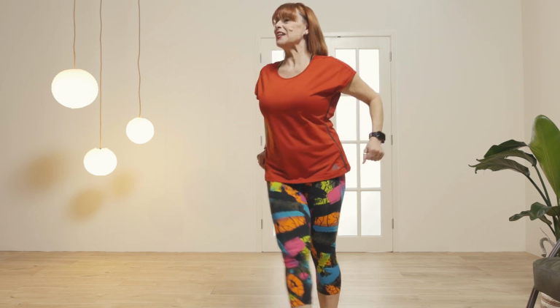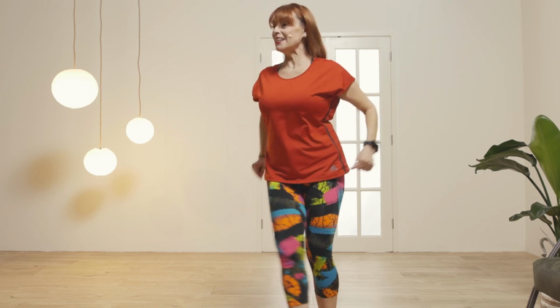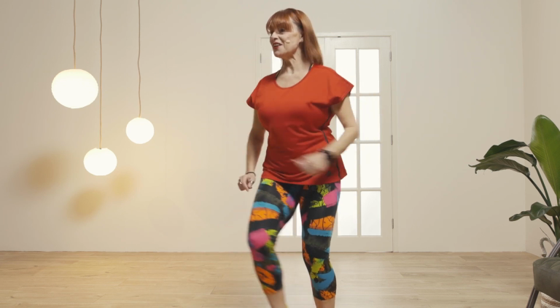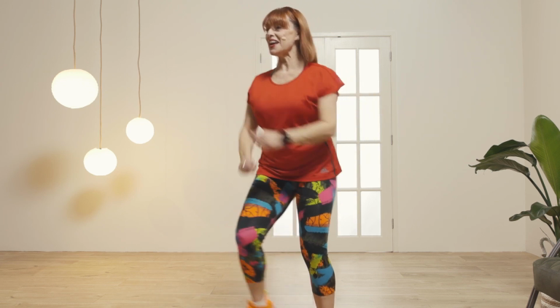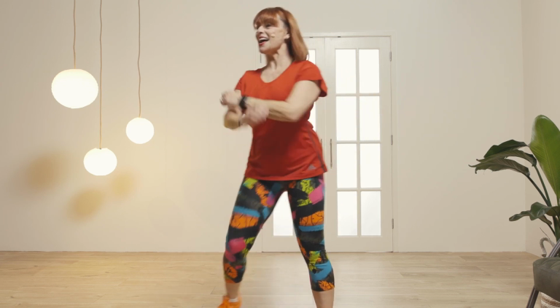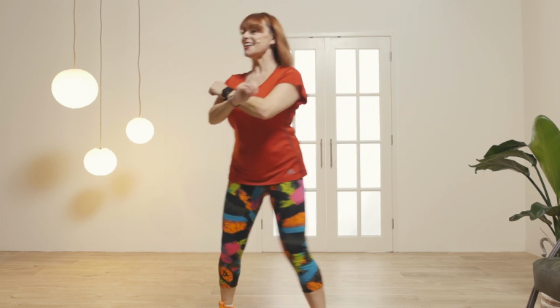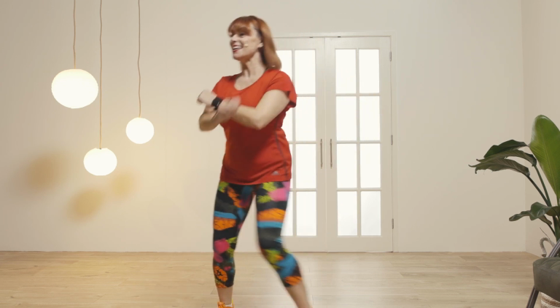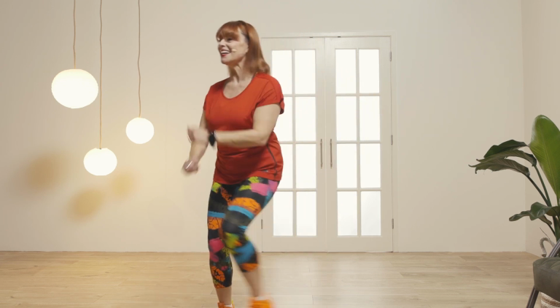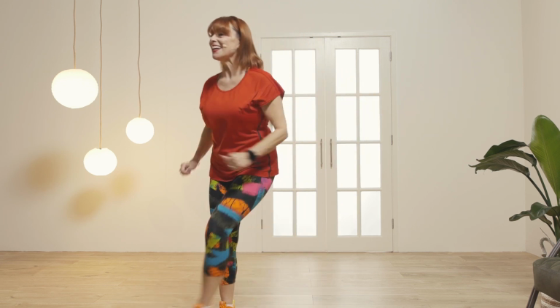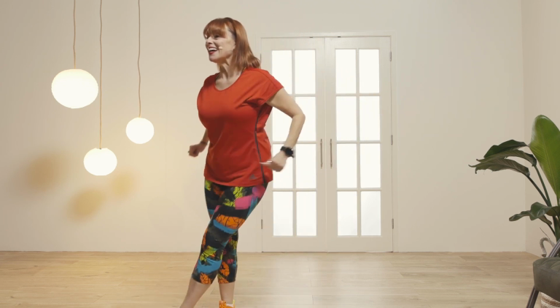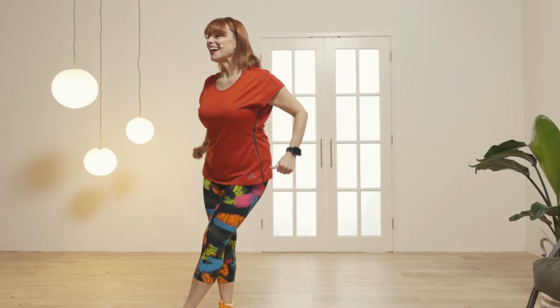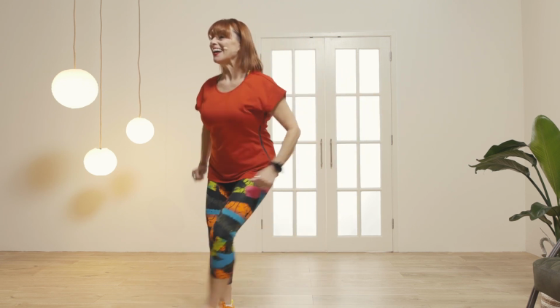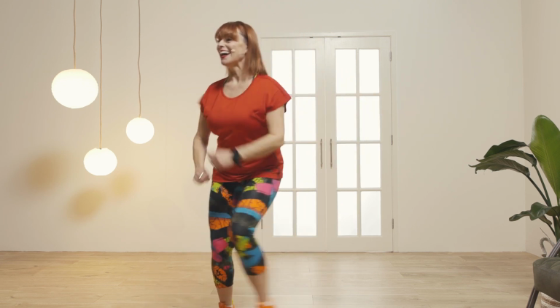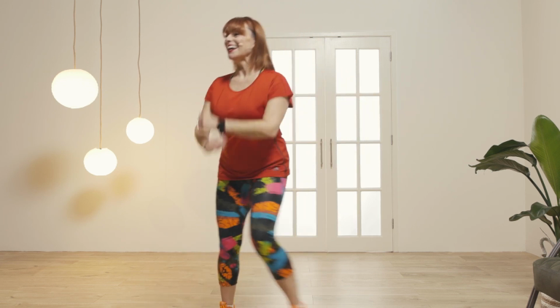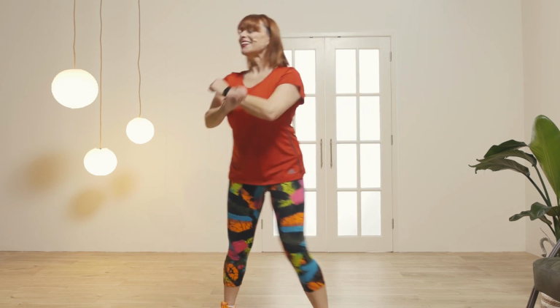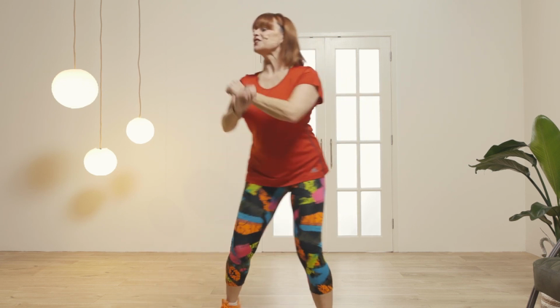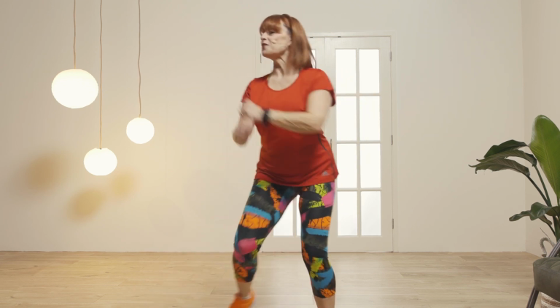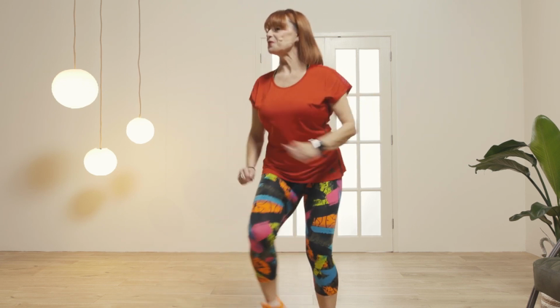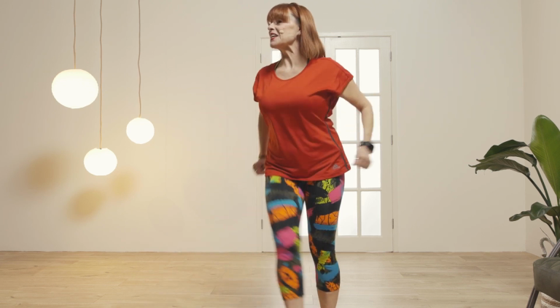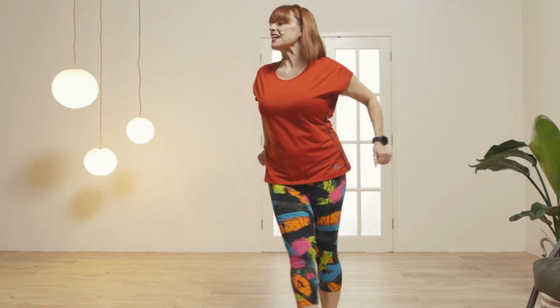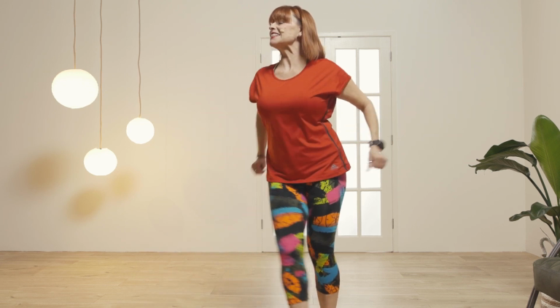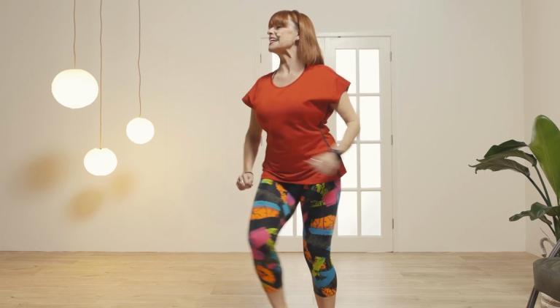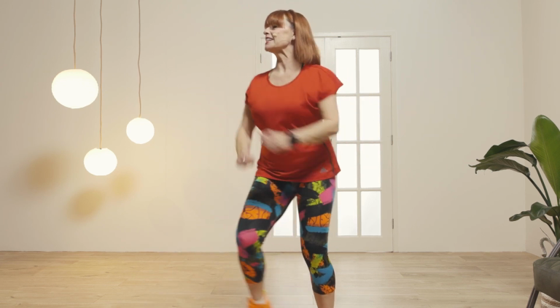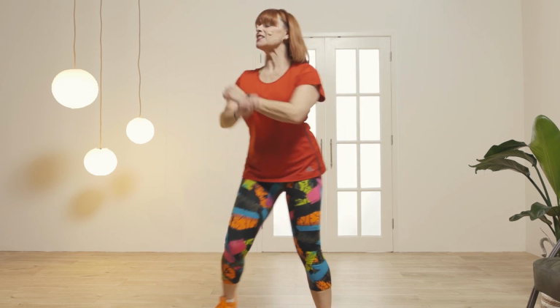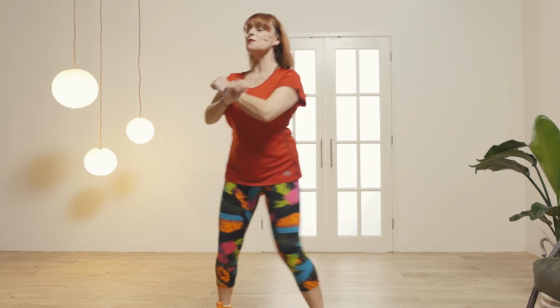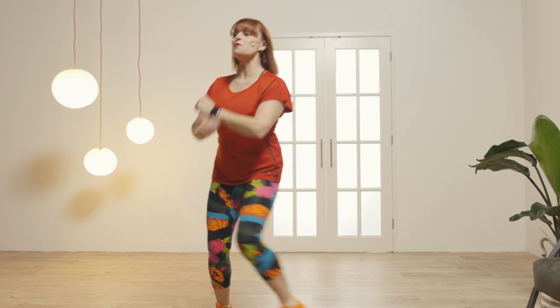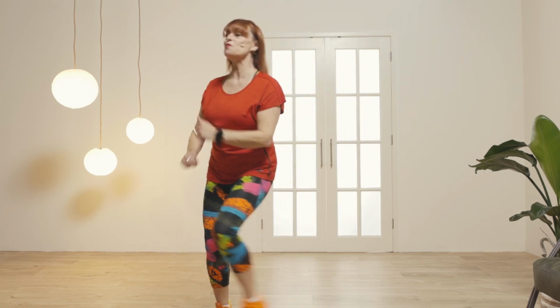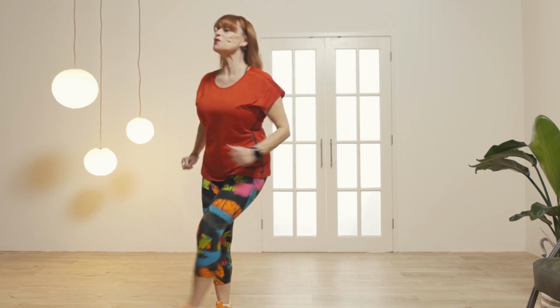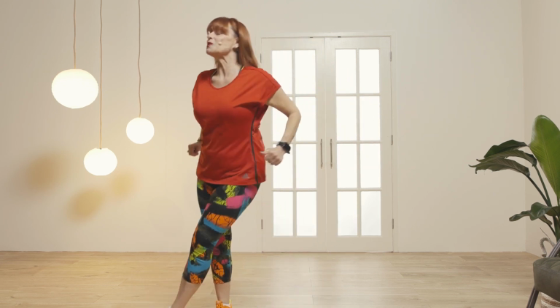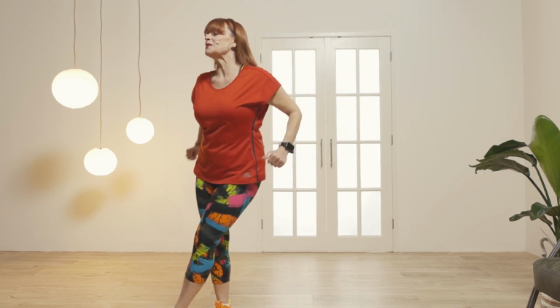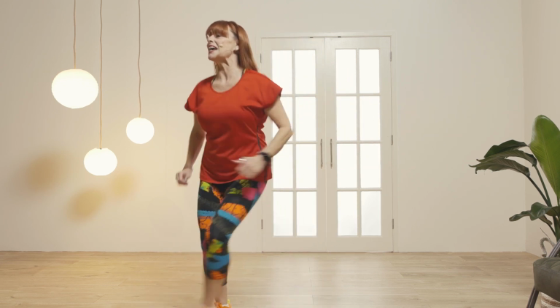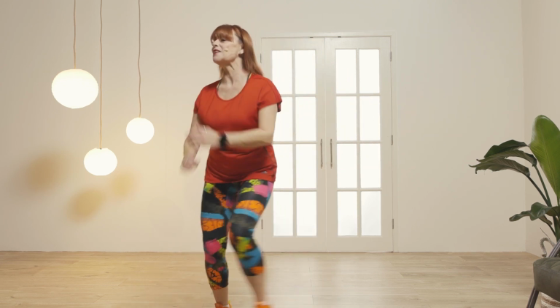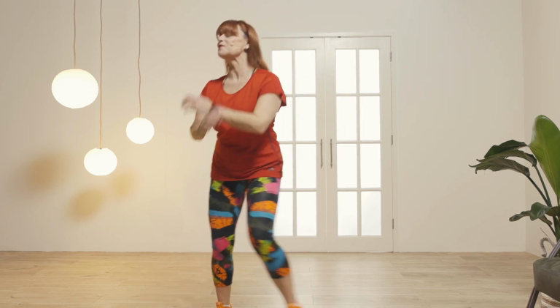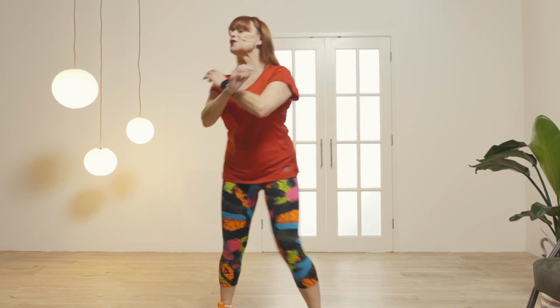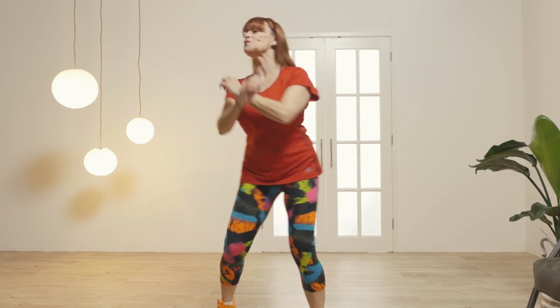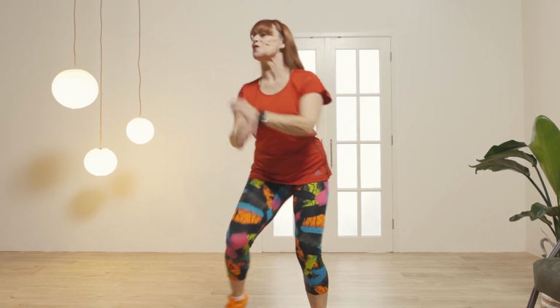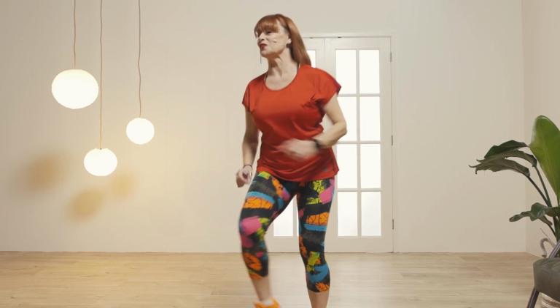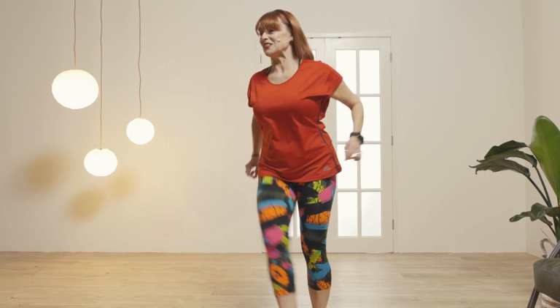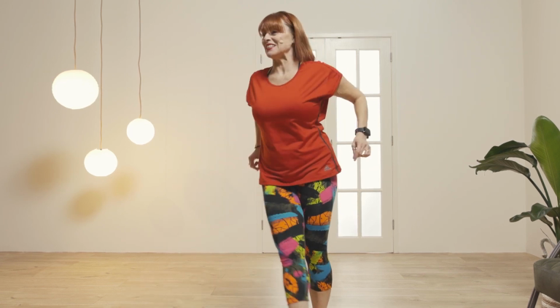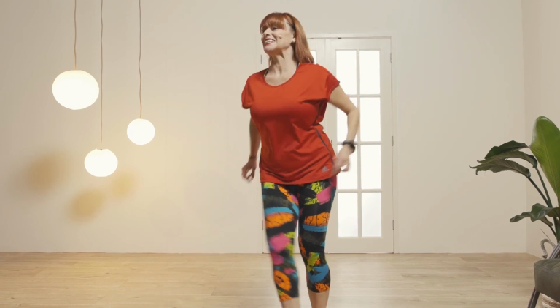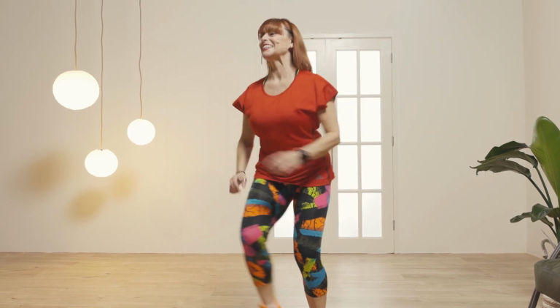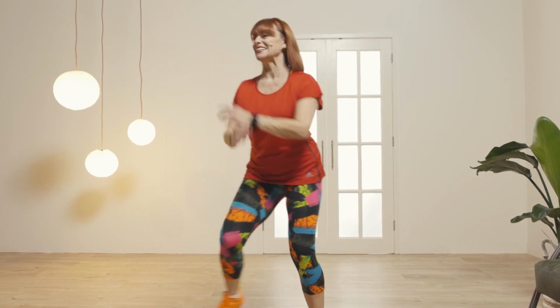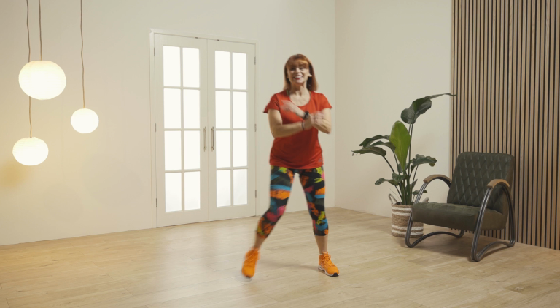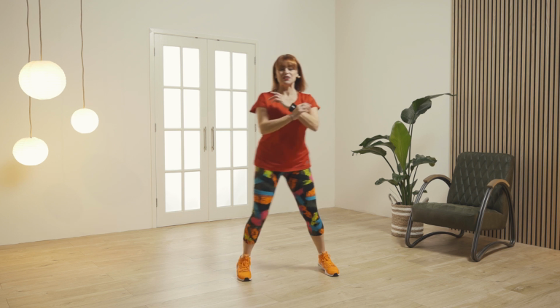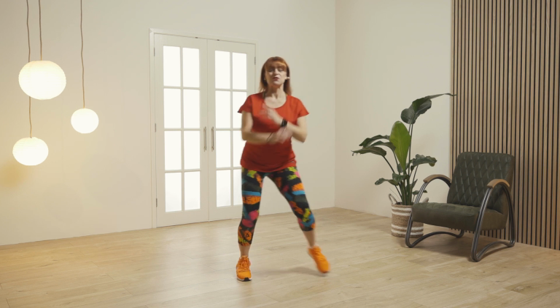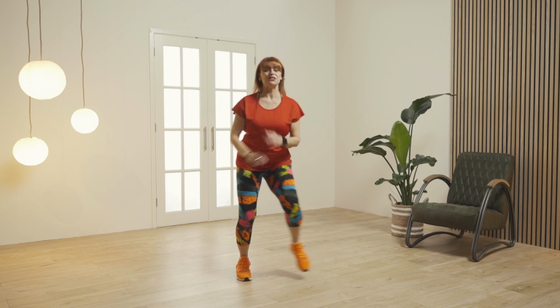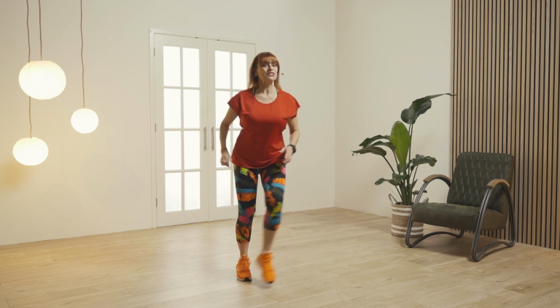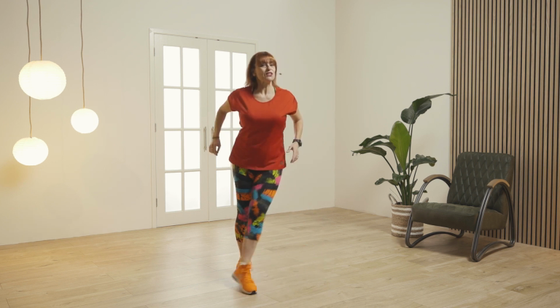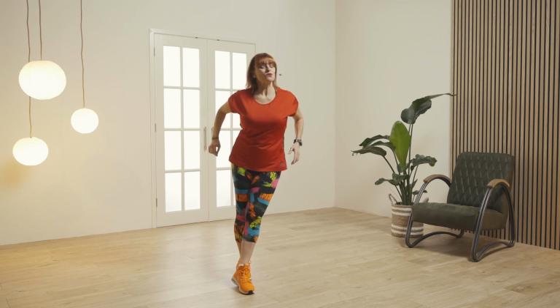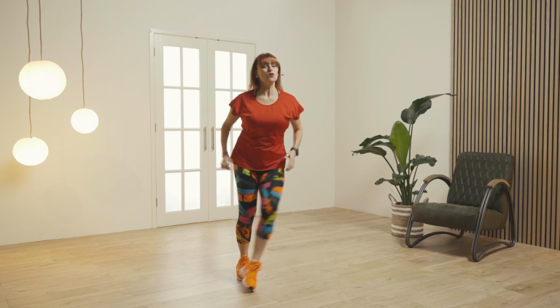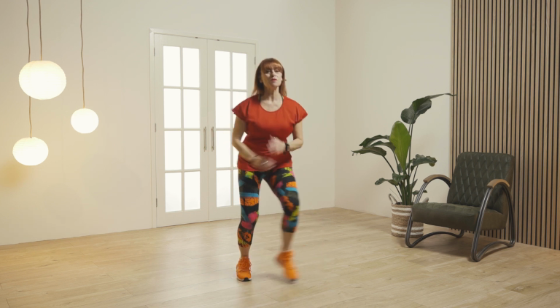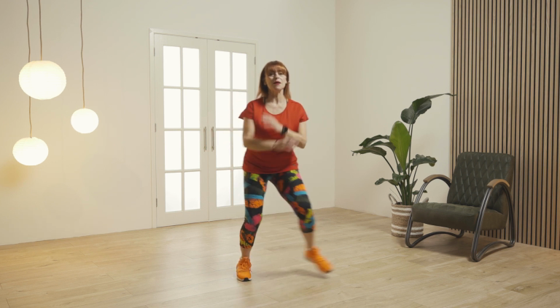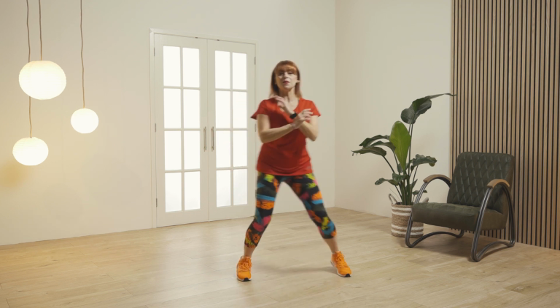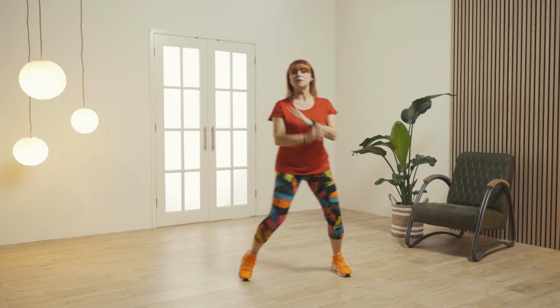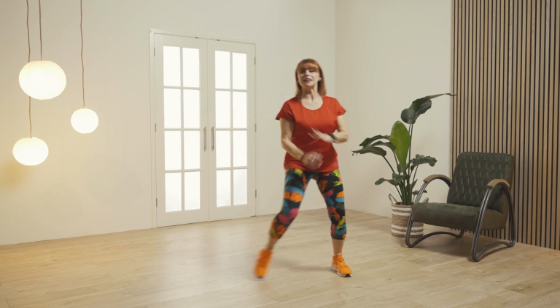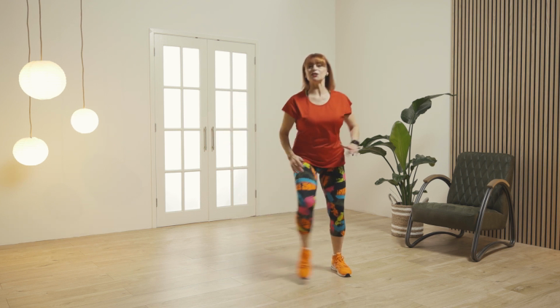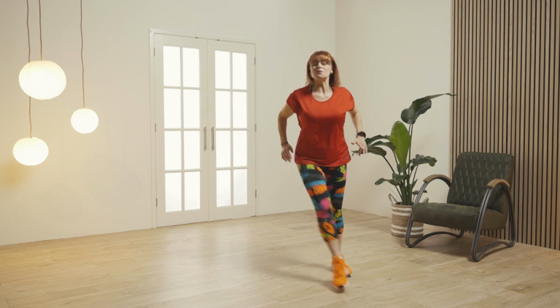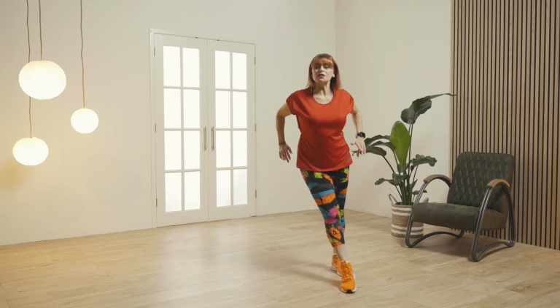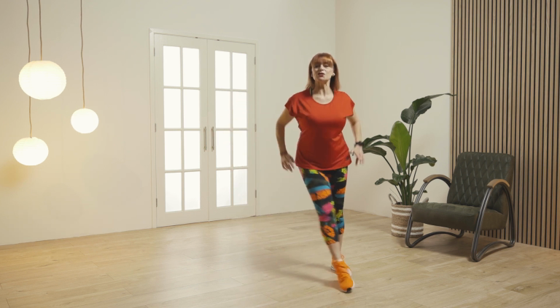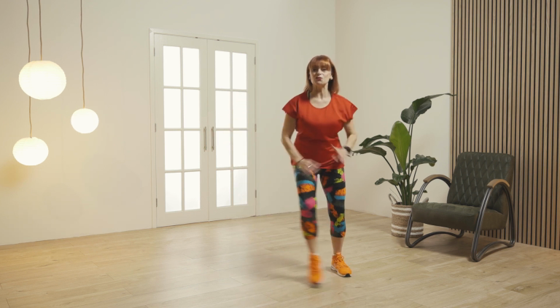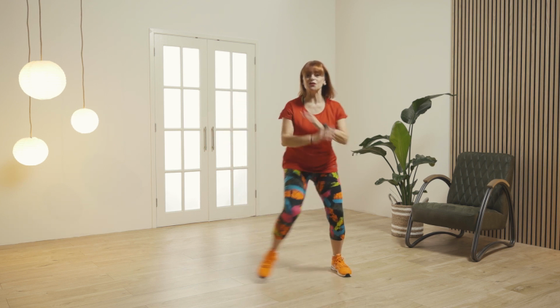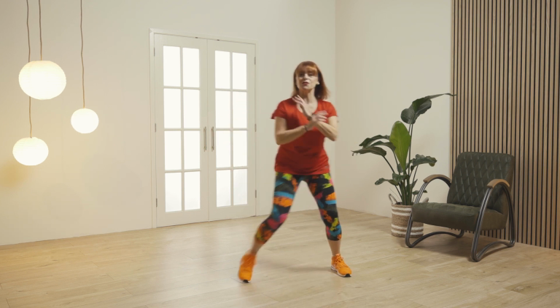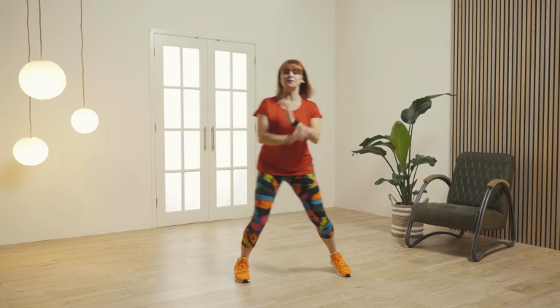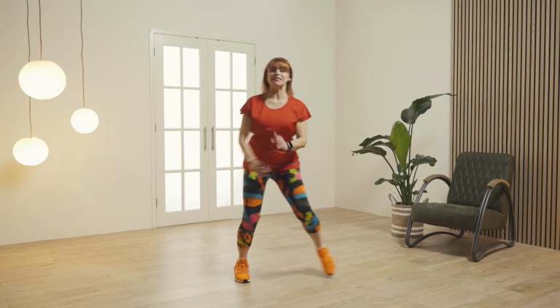Feeling okay? Don't forget, take a sip of water whenever you want. We're just going to warm up the major muscle groups.